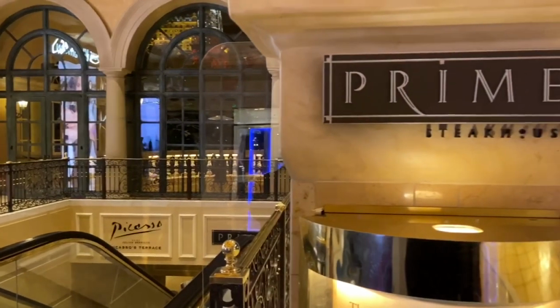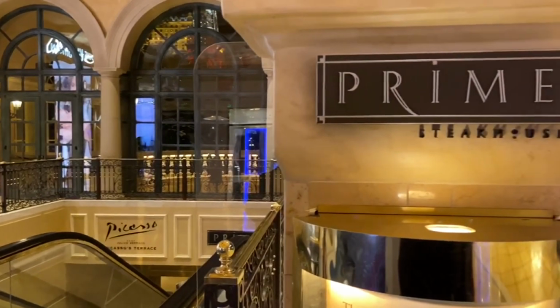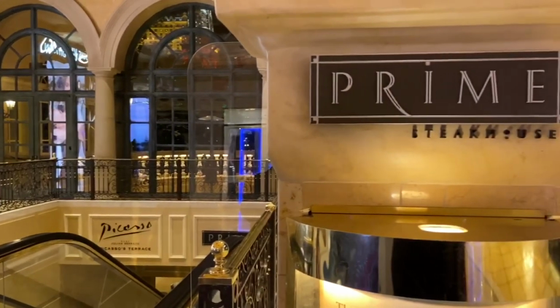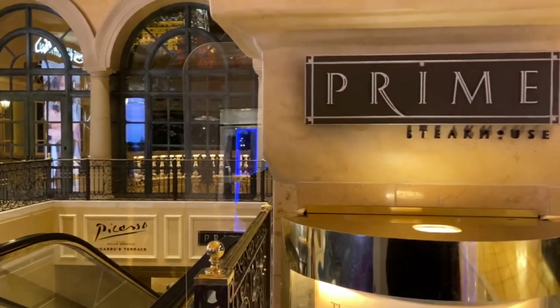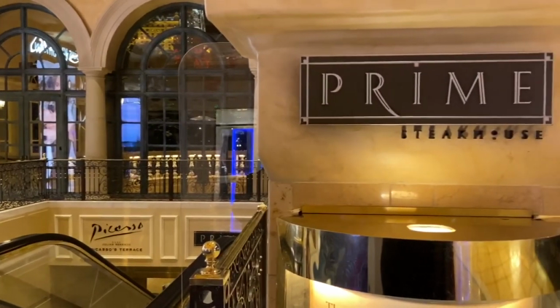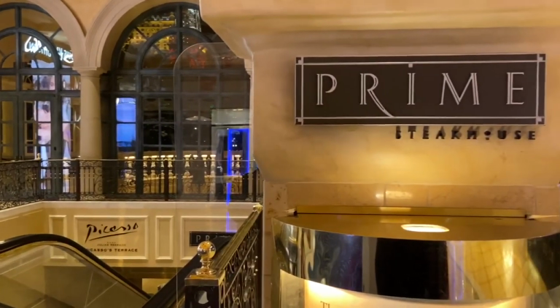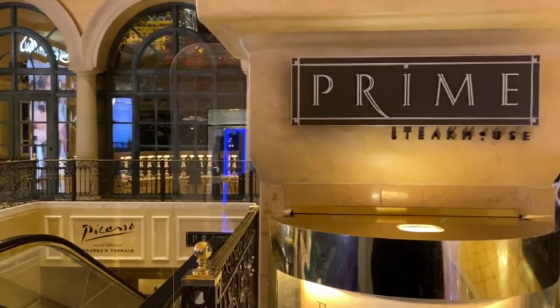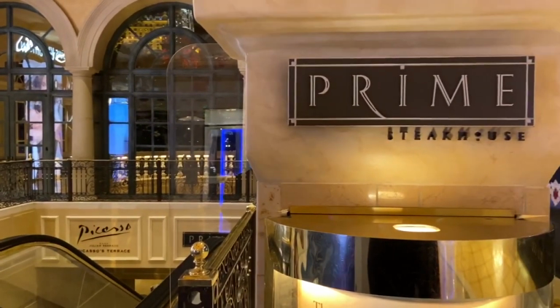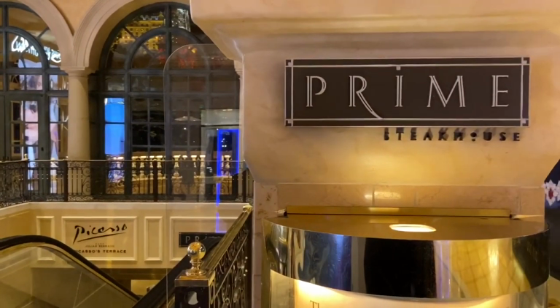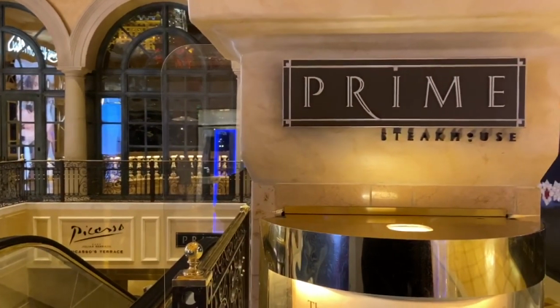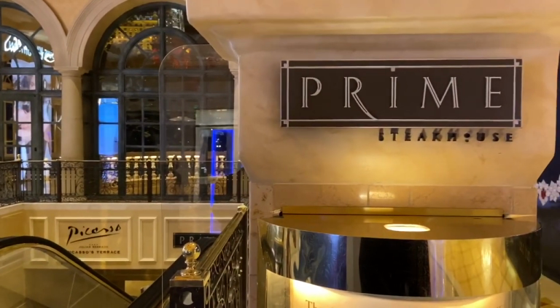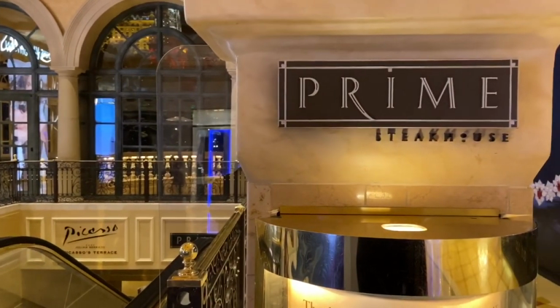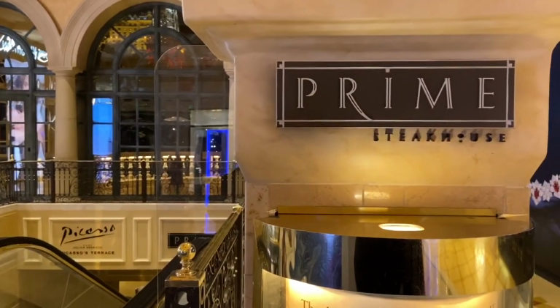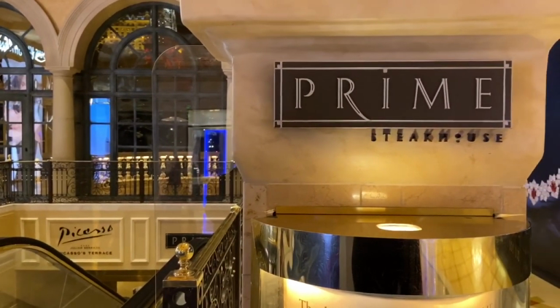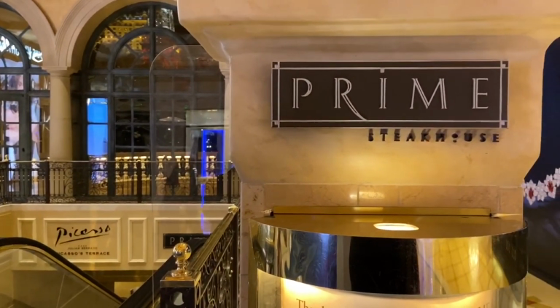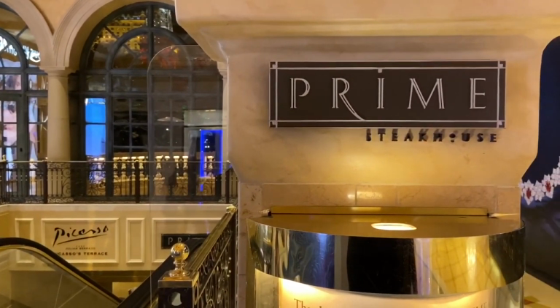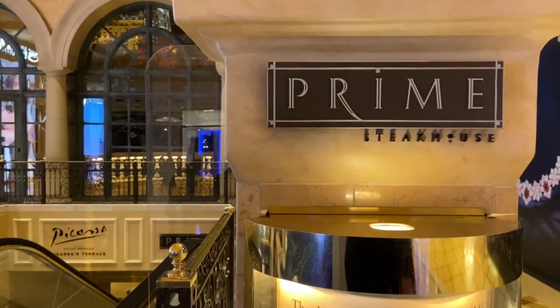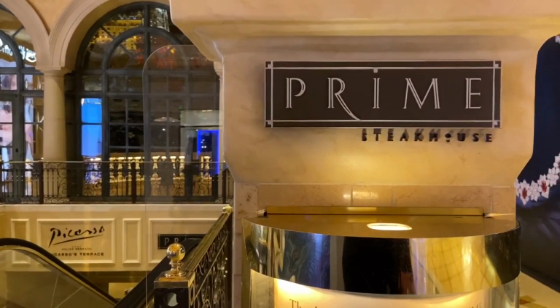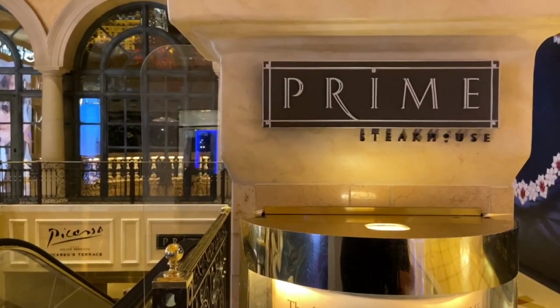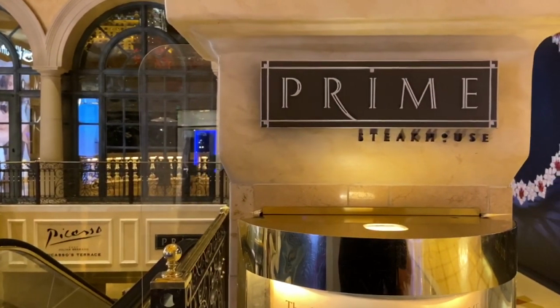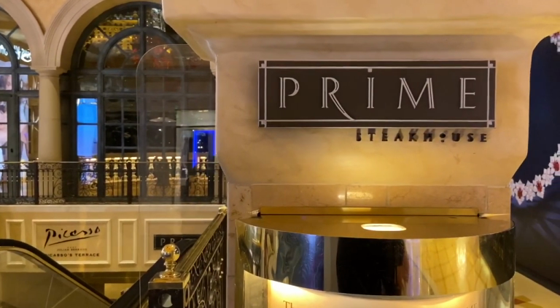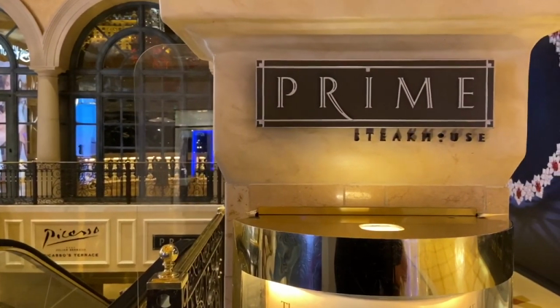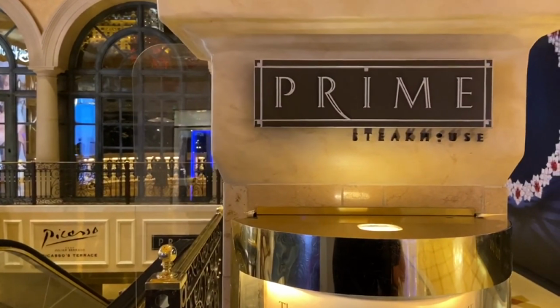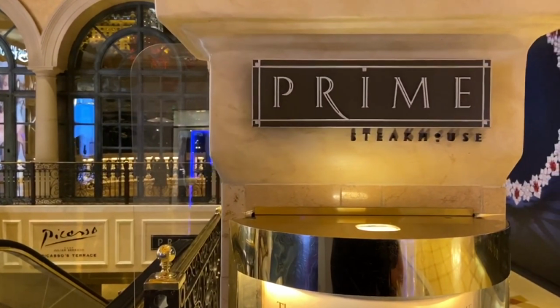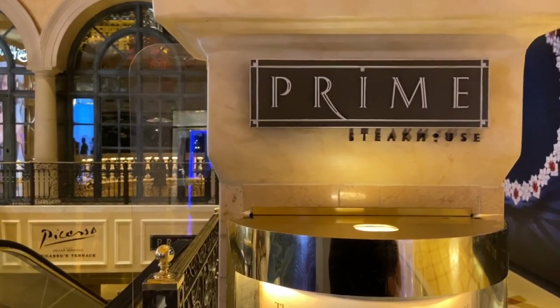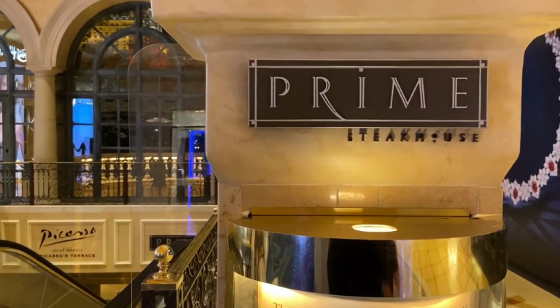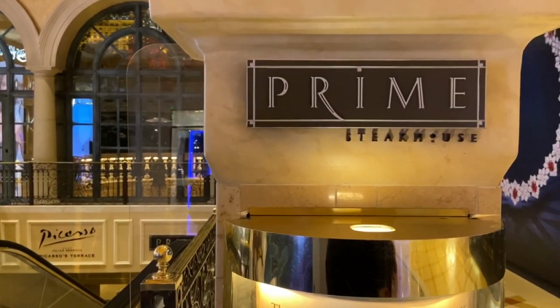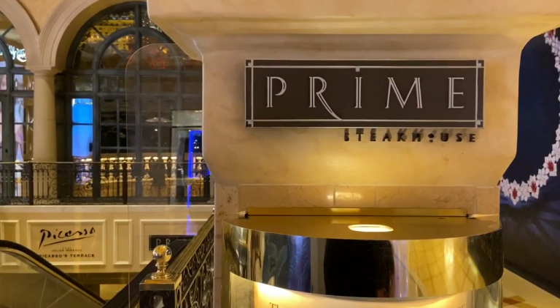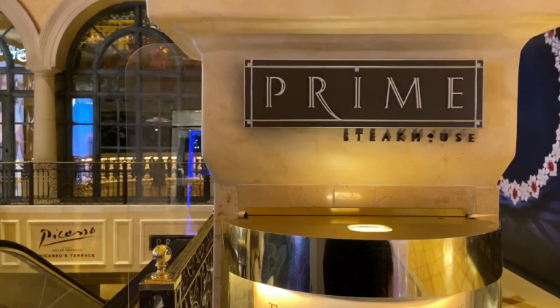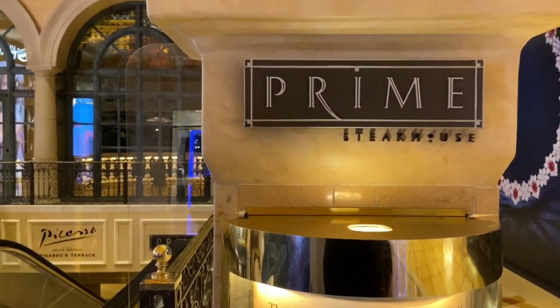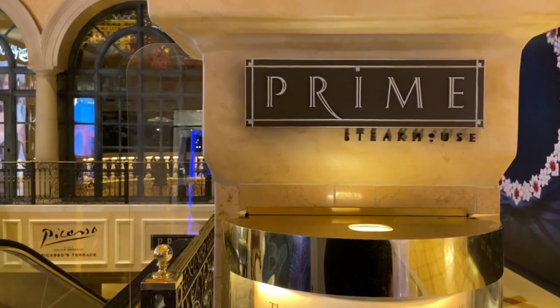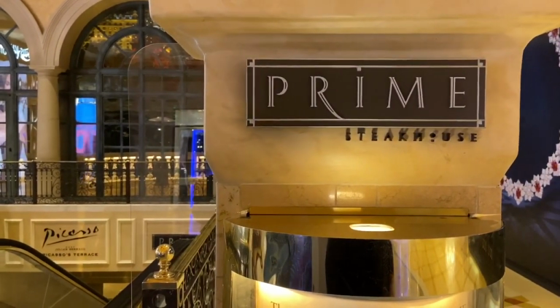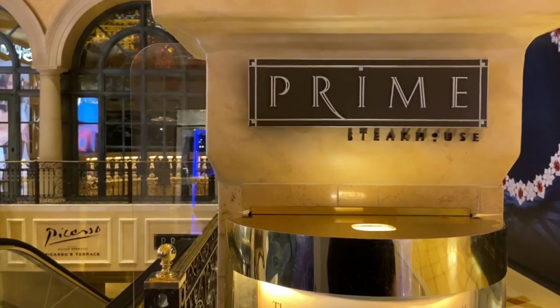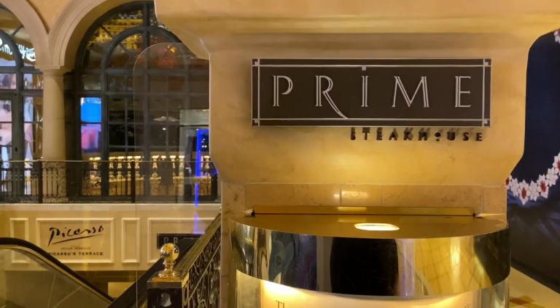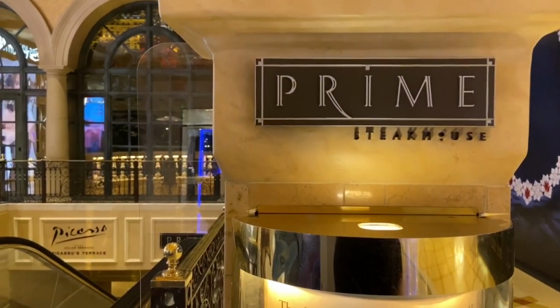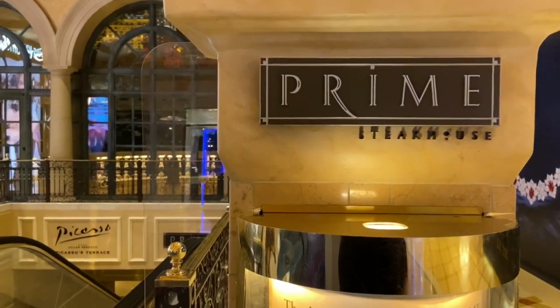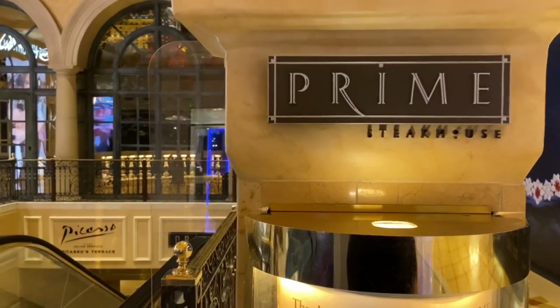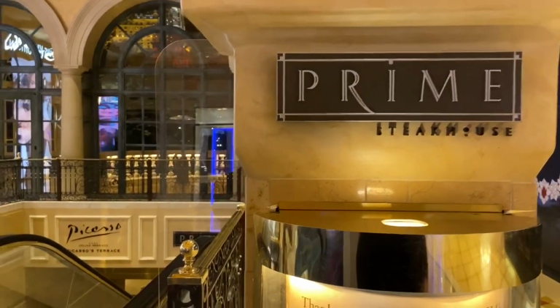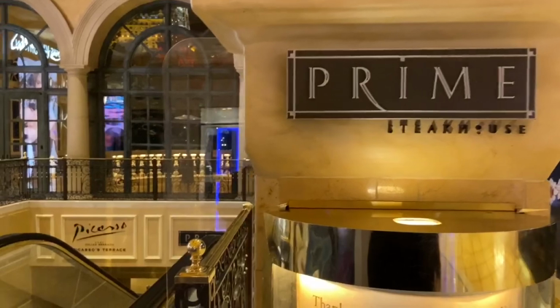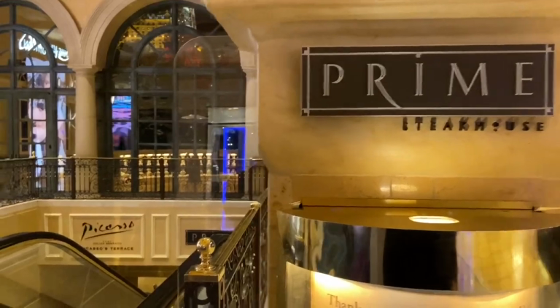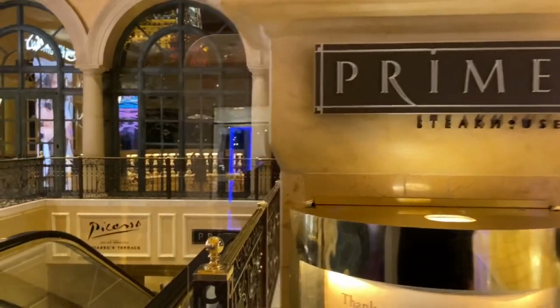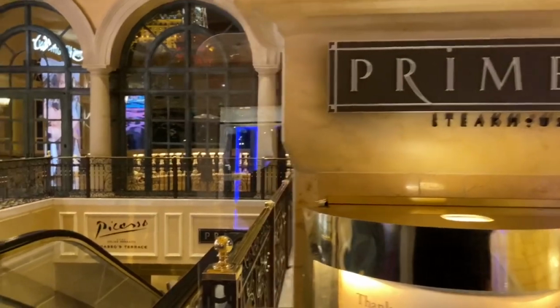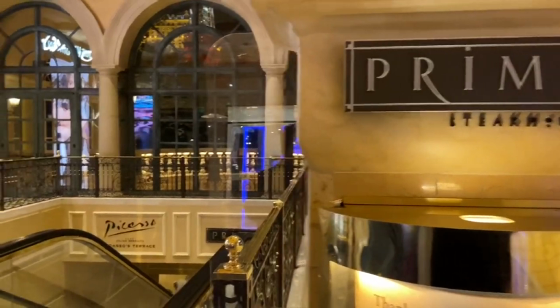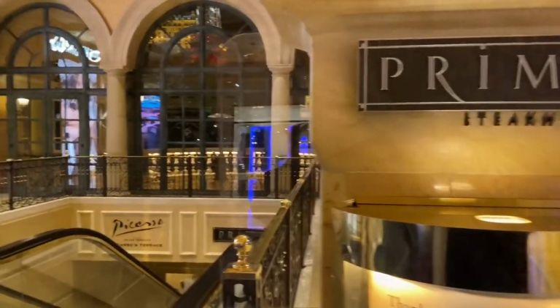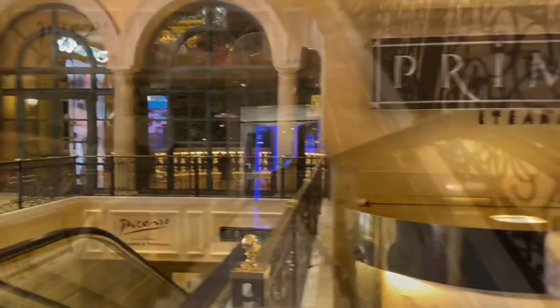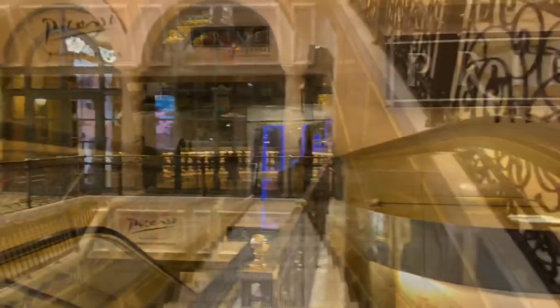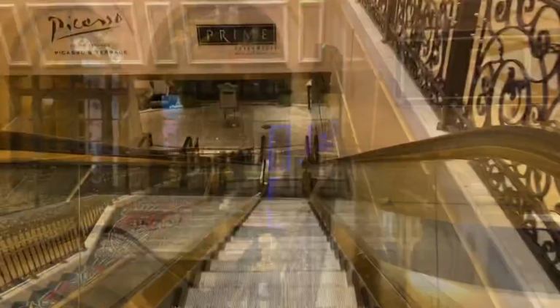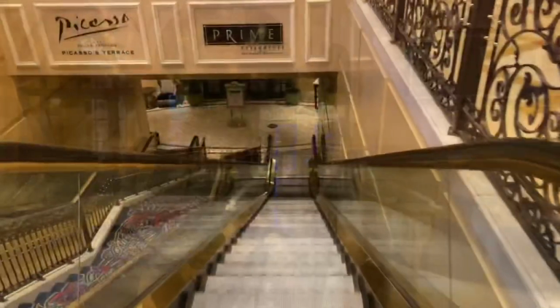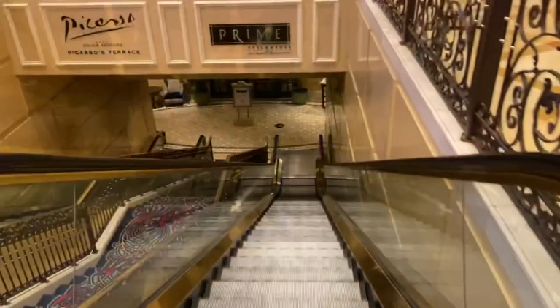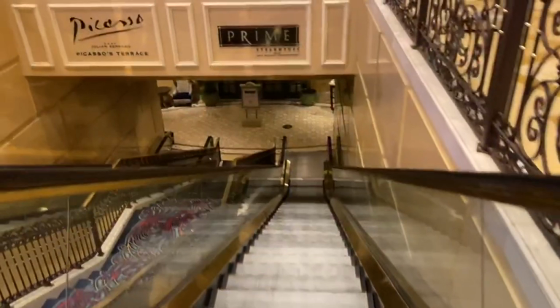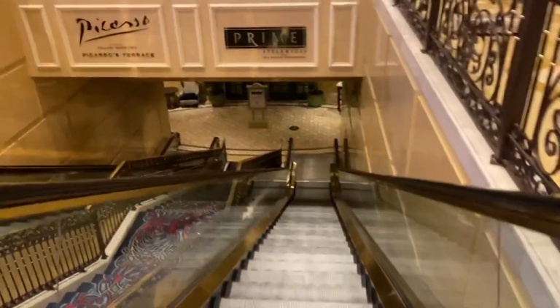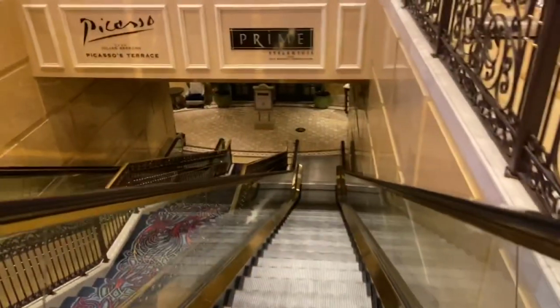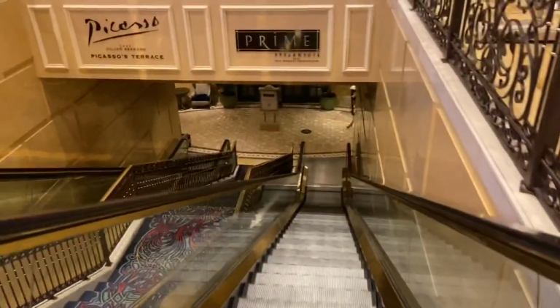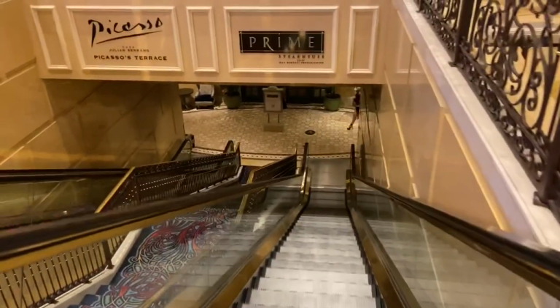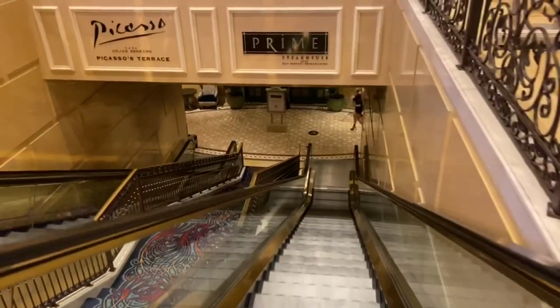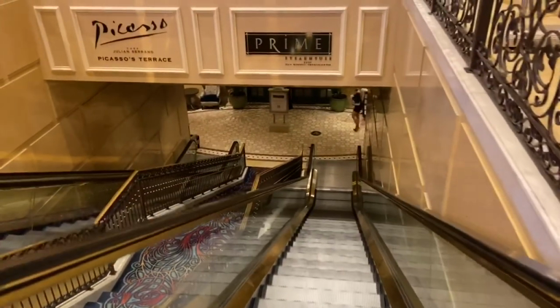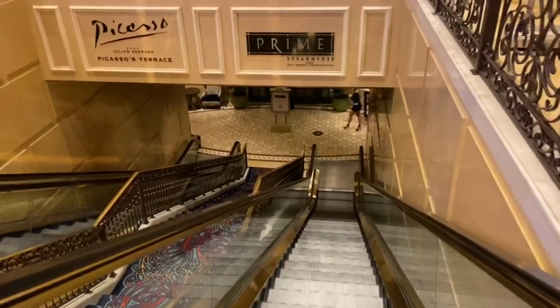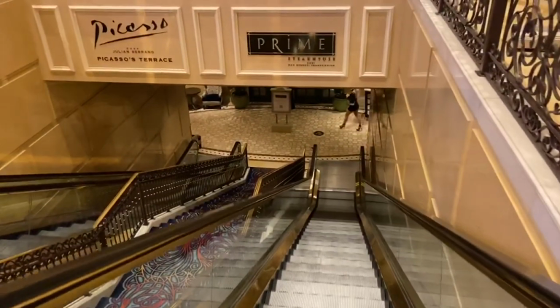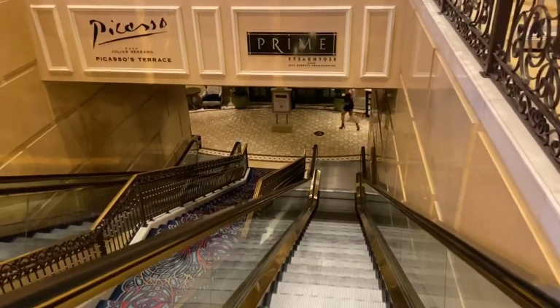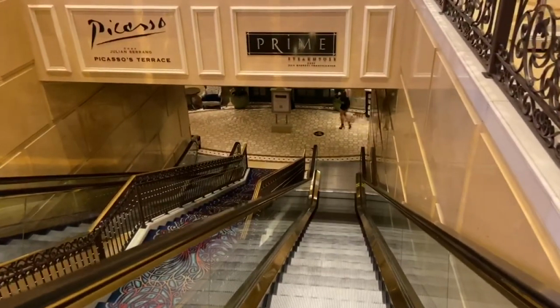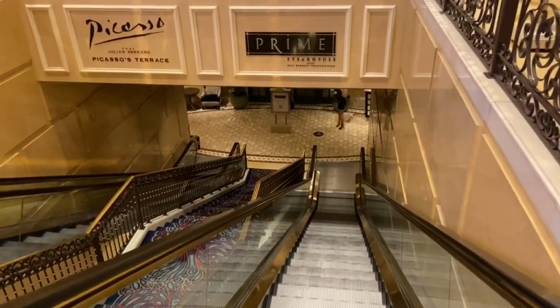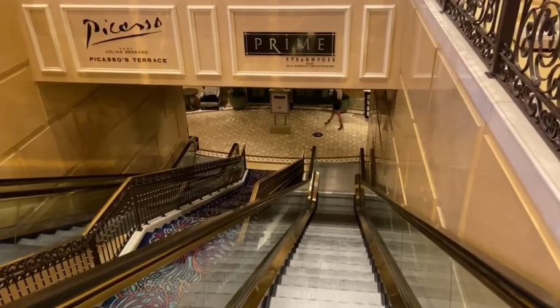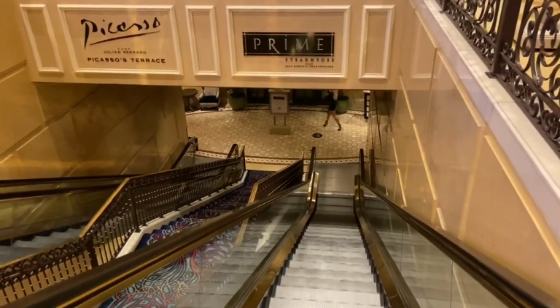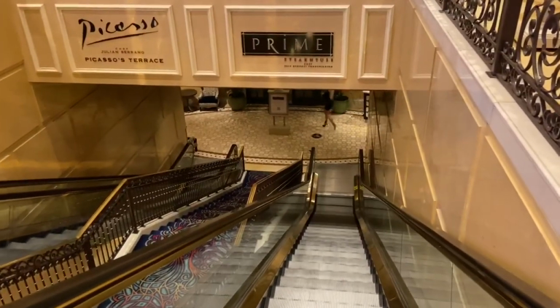It's All You Can Vegas. Hey everybody, it's Derek and Catherine, and we're here at the Bellagio at Prime Steakhouse.